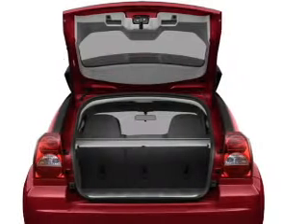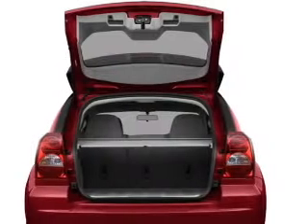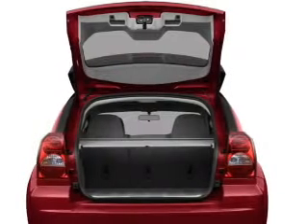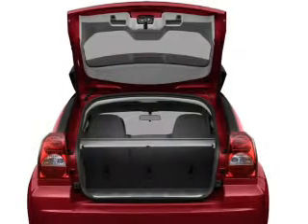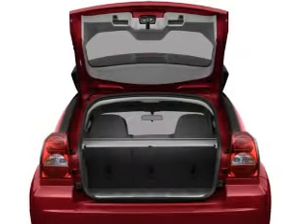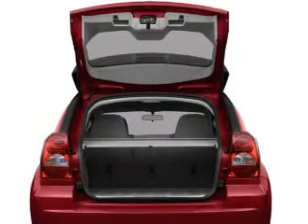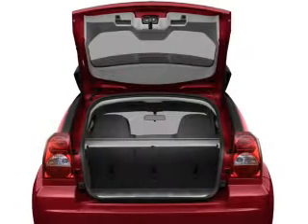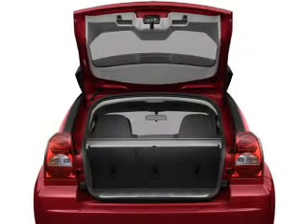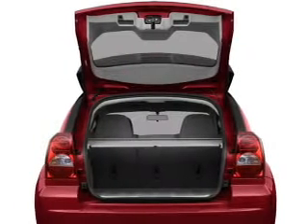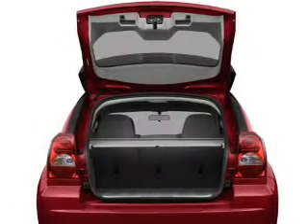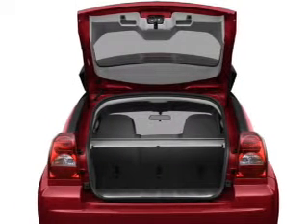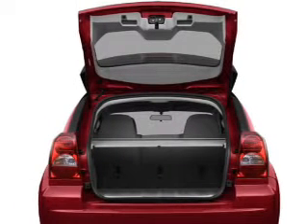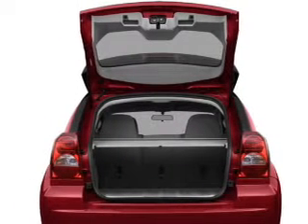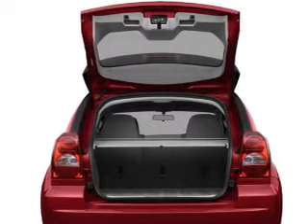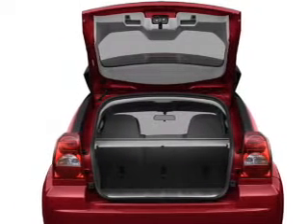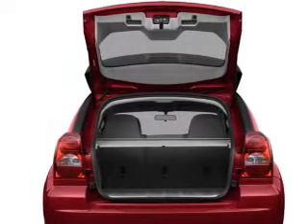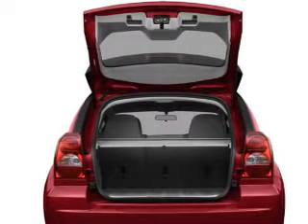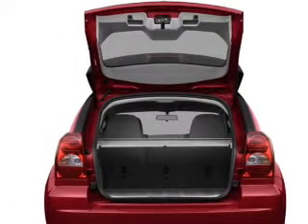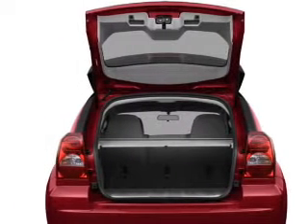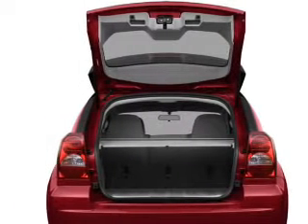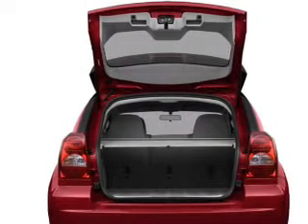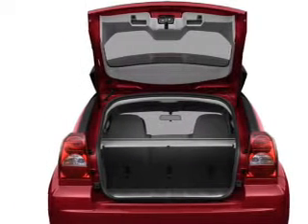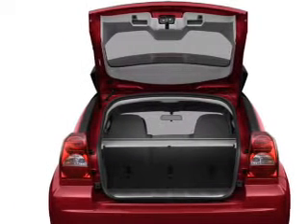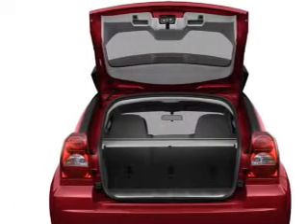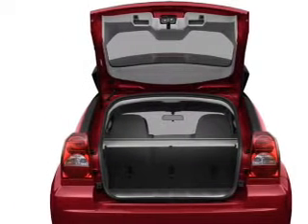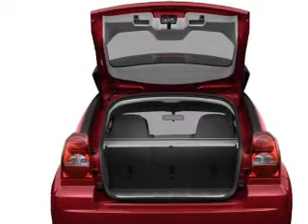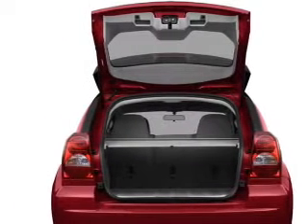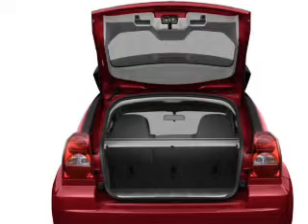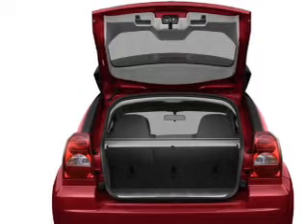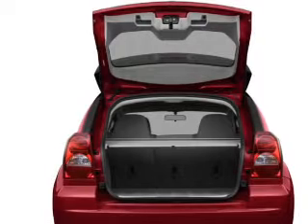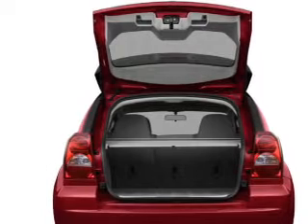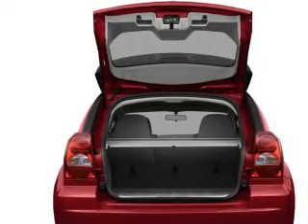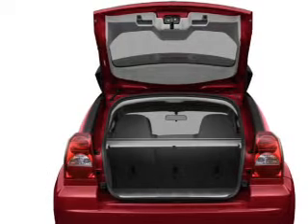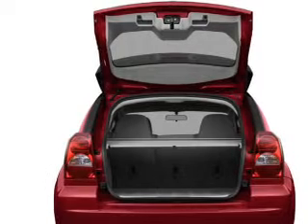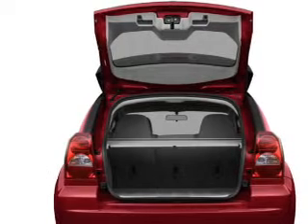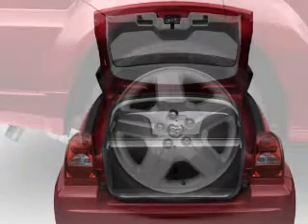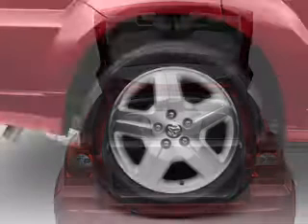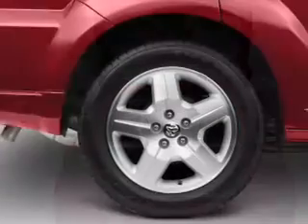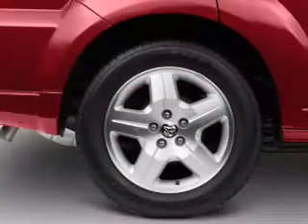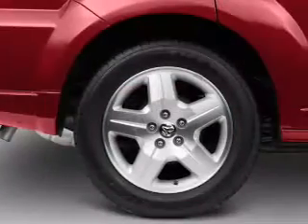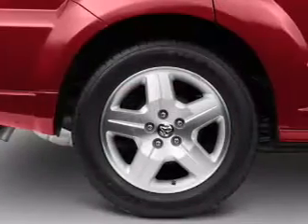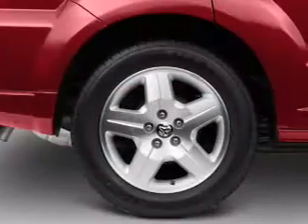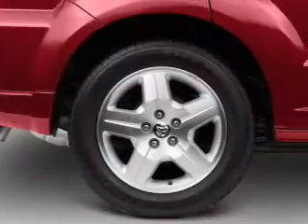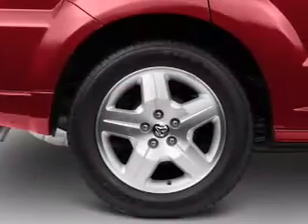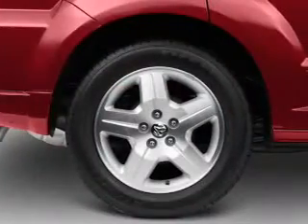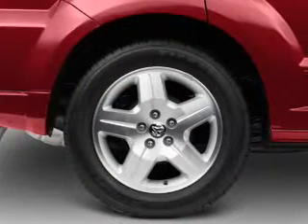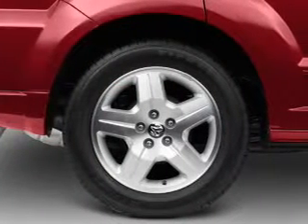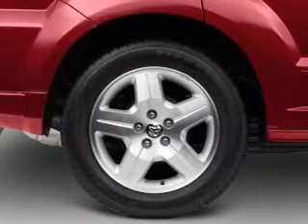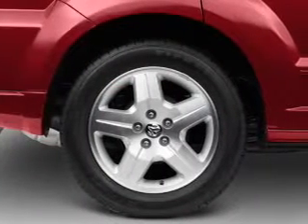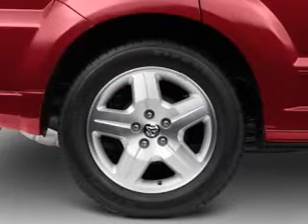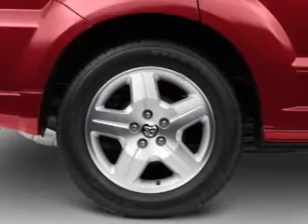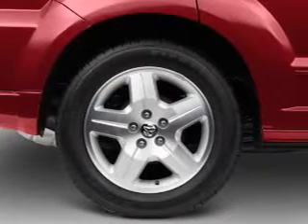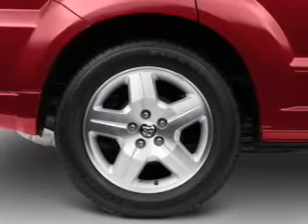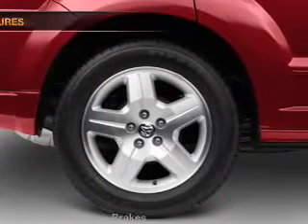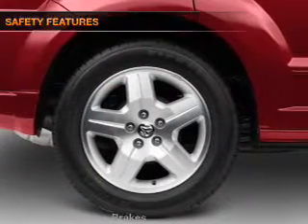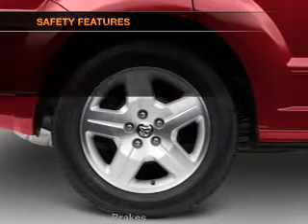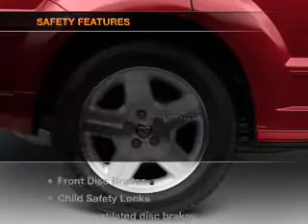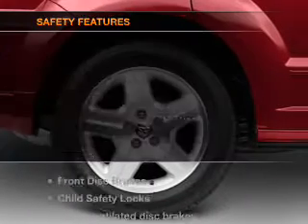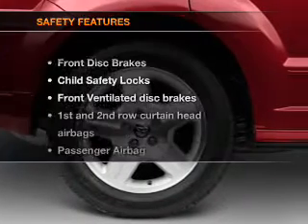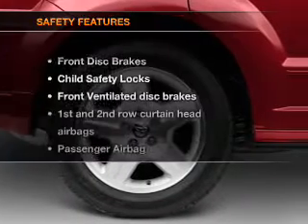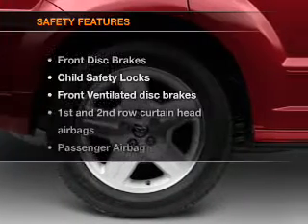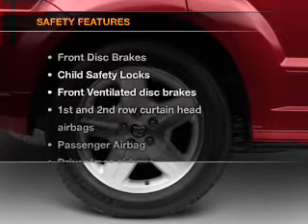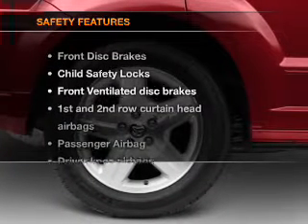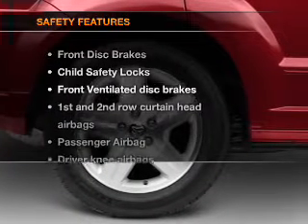Power steering. An alarm system. An AM-FM stereo with a CD player. An adjustable tilt steering wheel. And for your peace of mind, the following safety equipment is included.